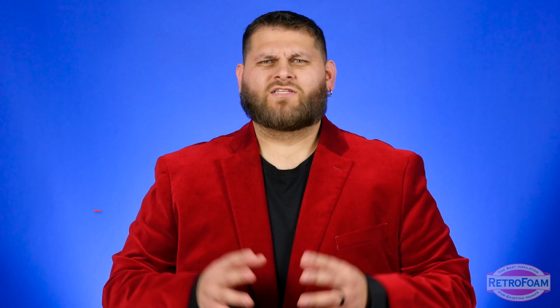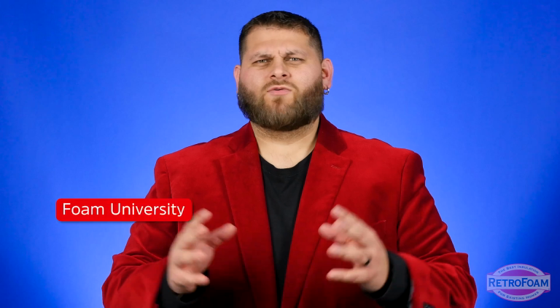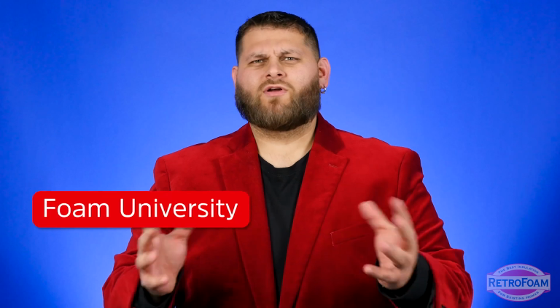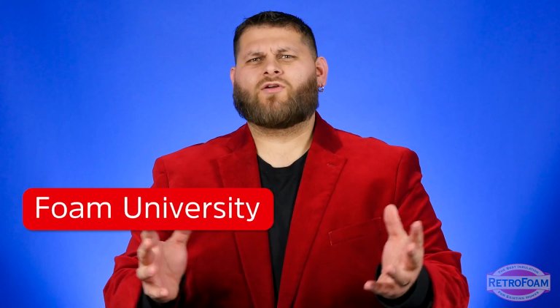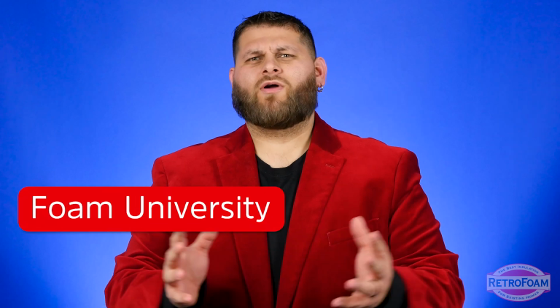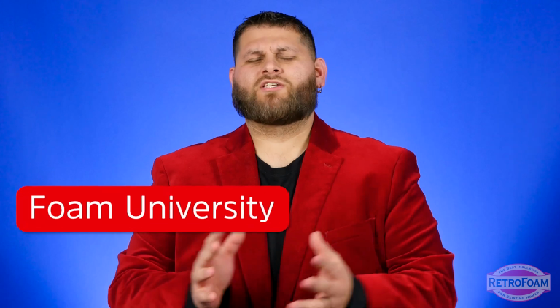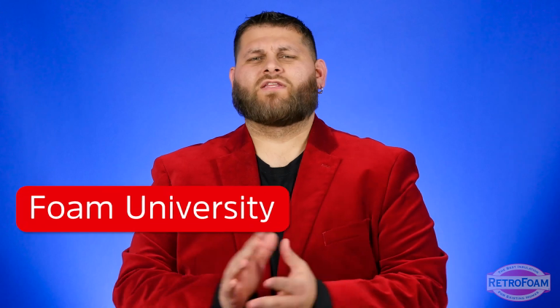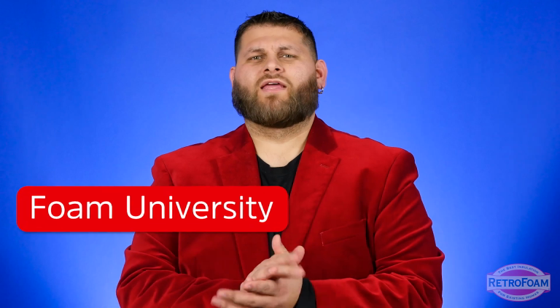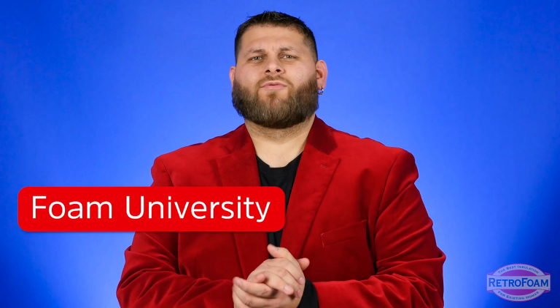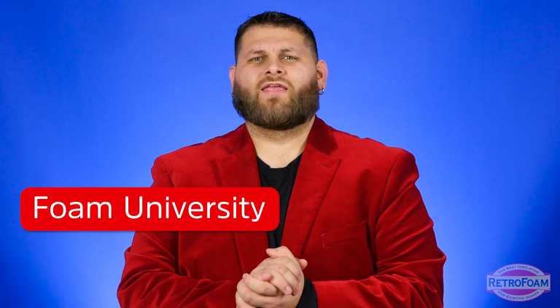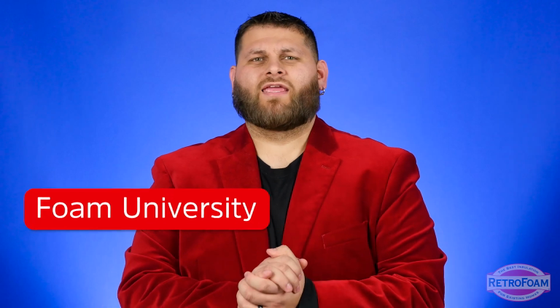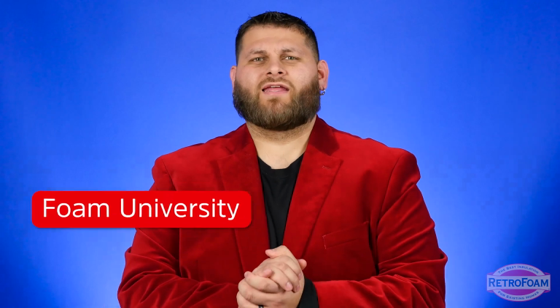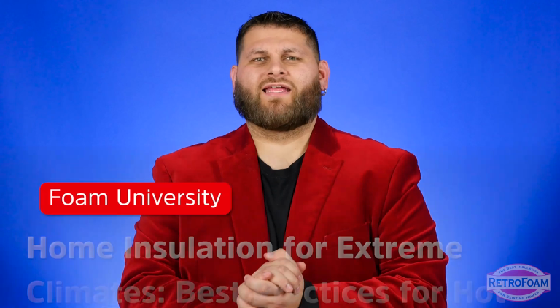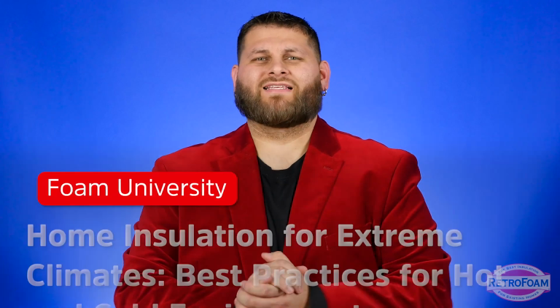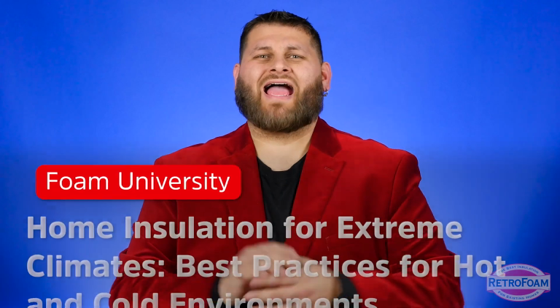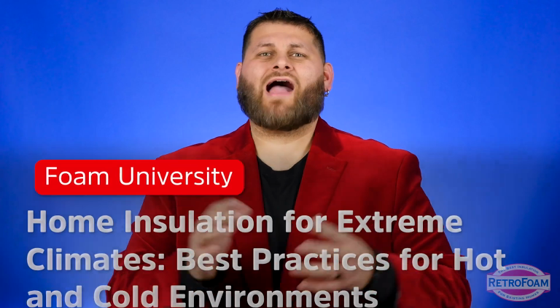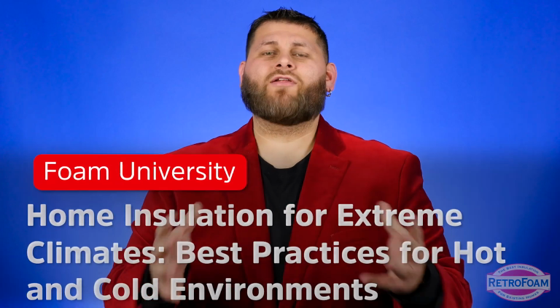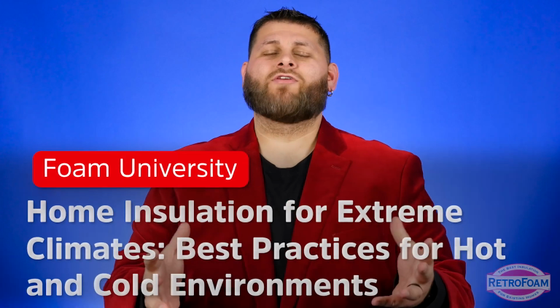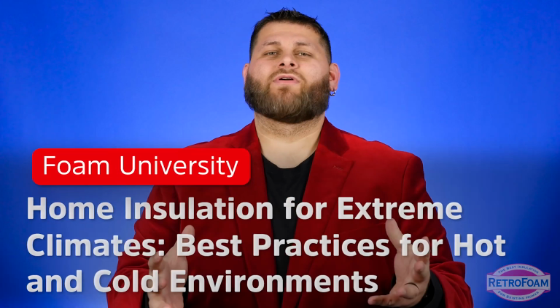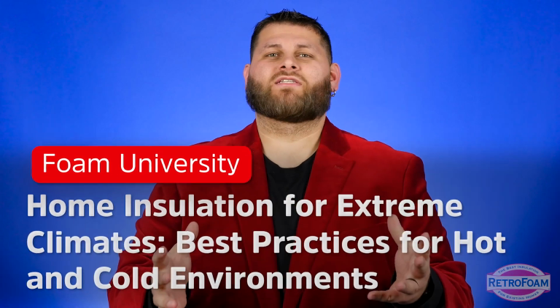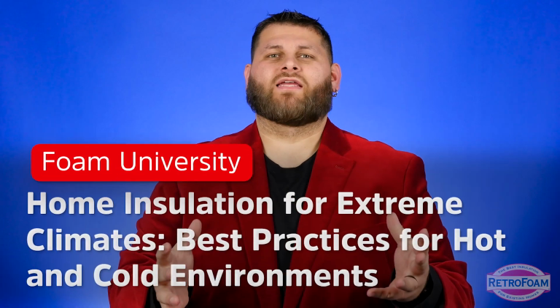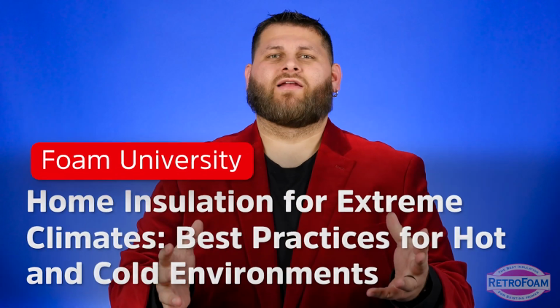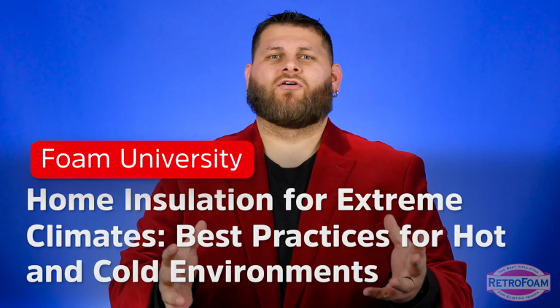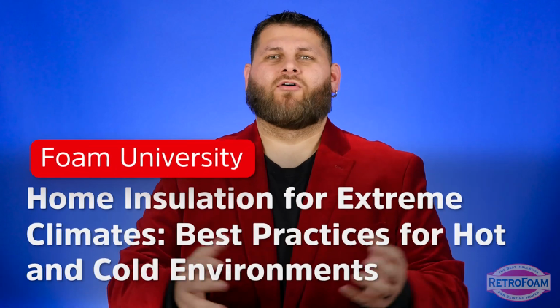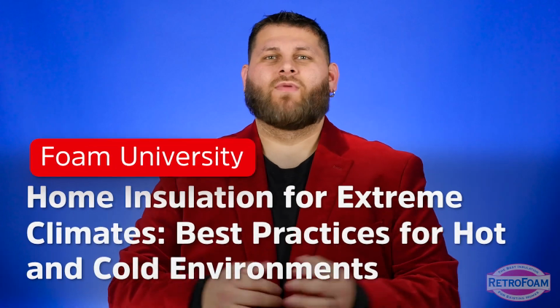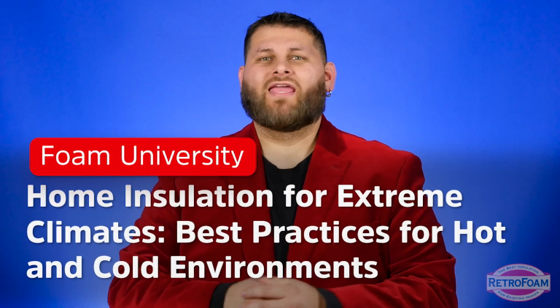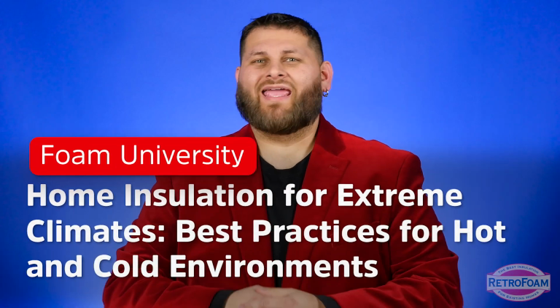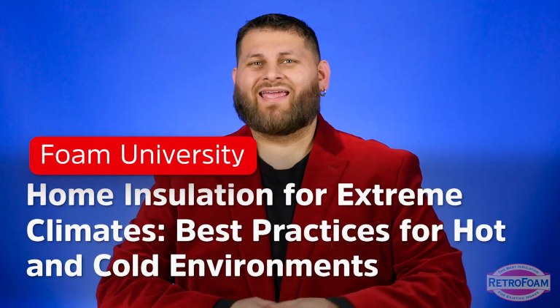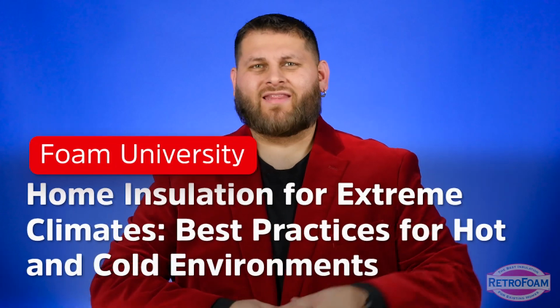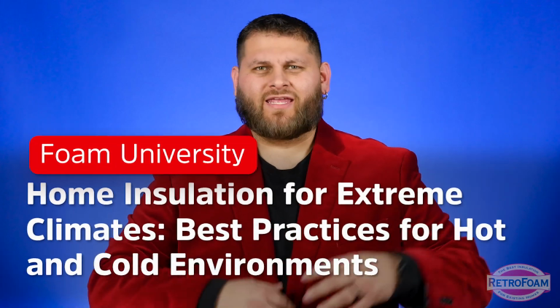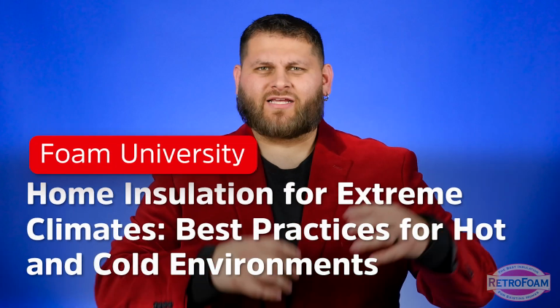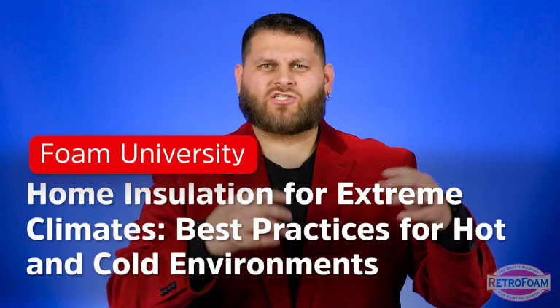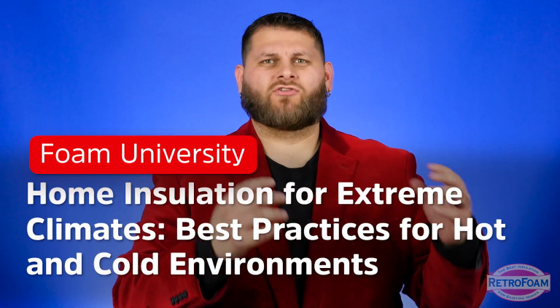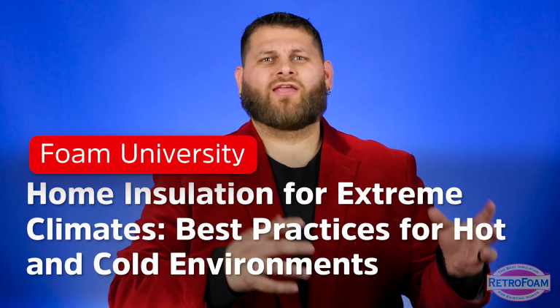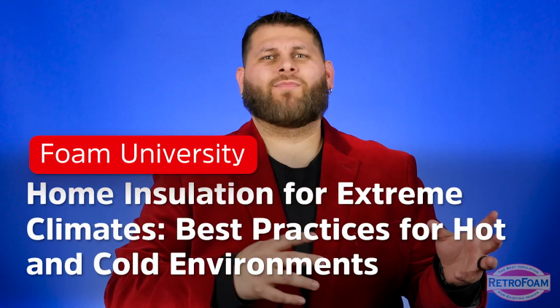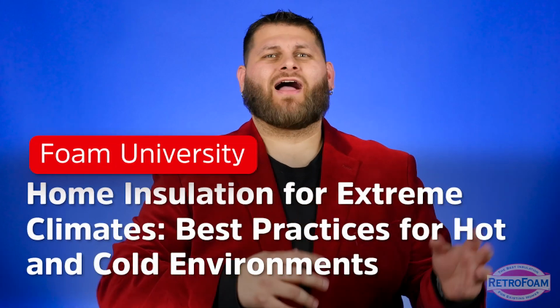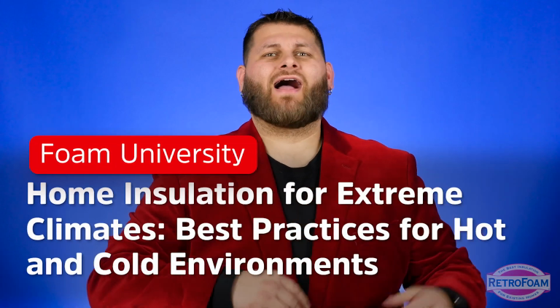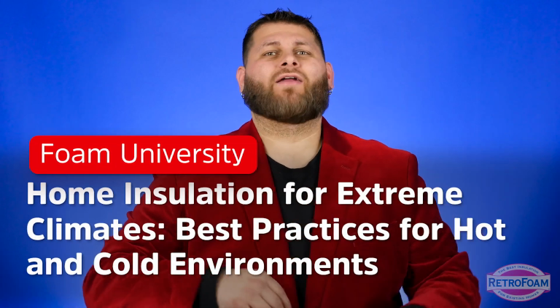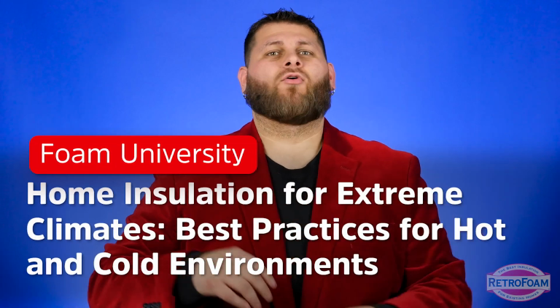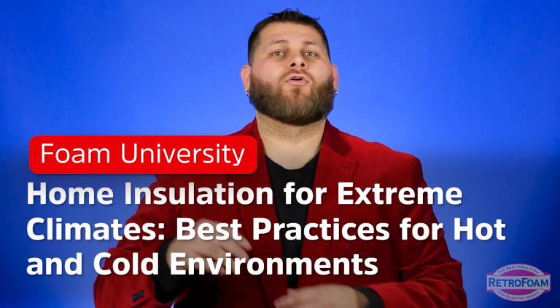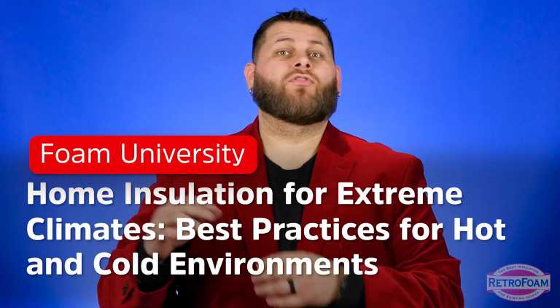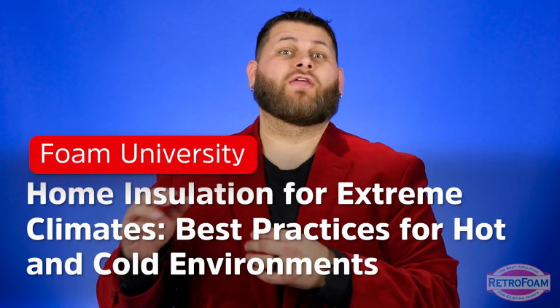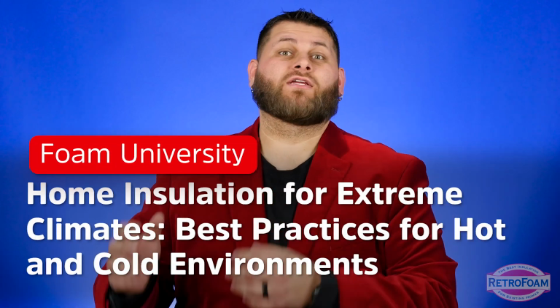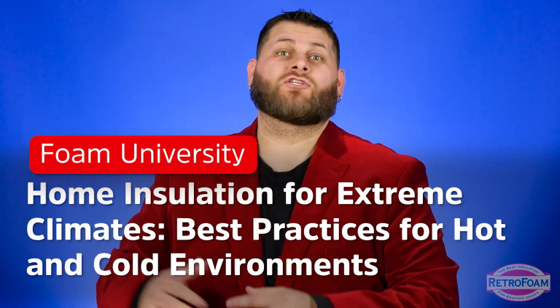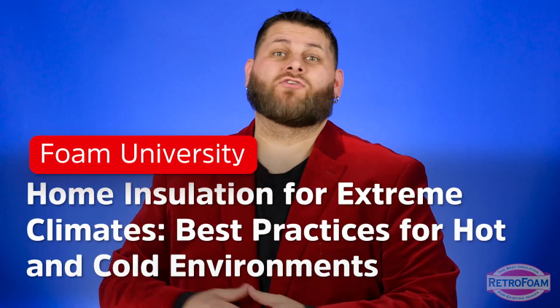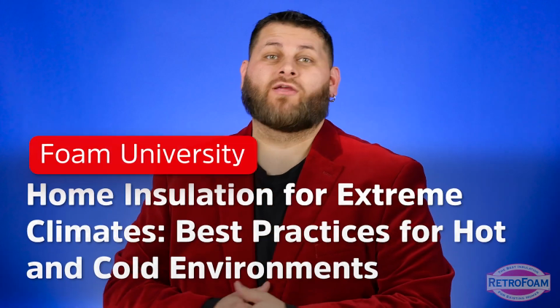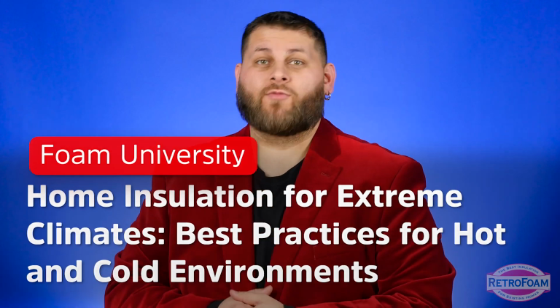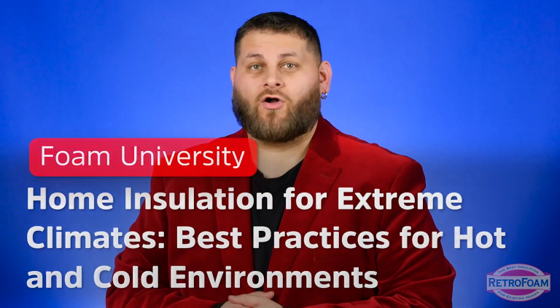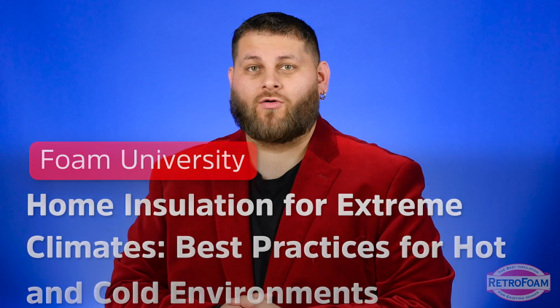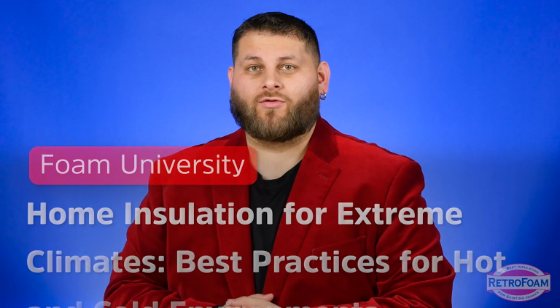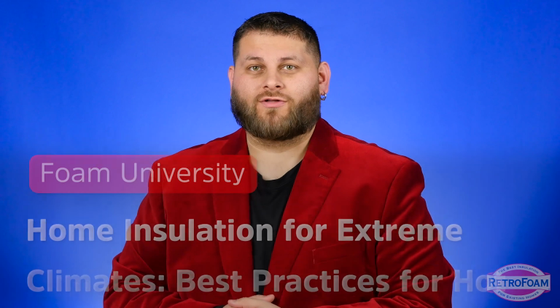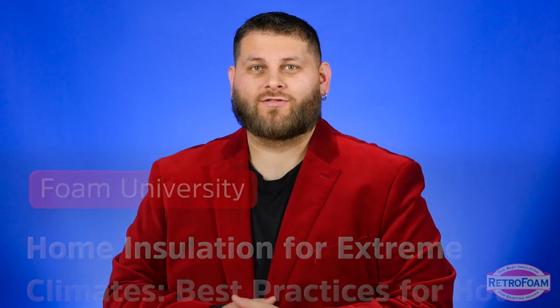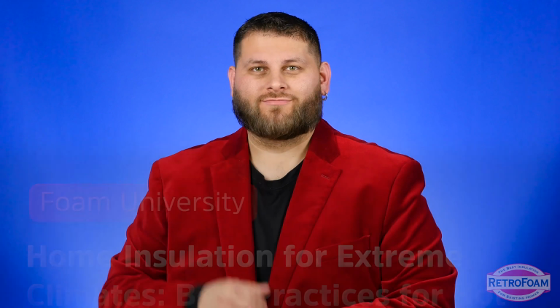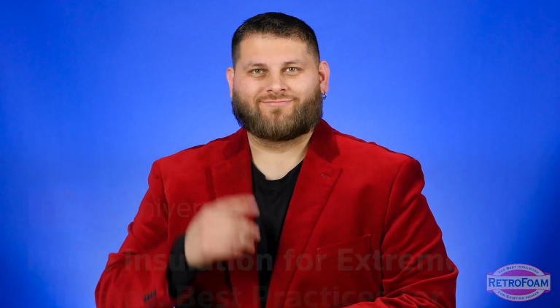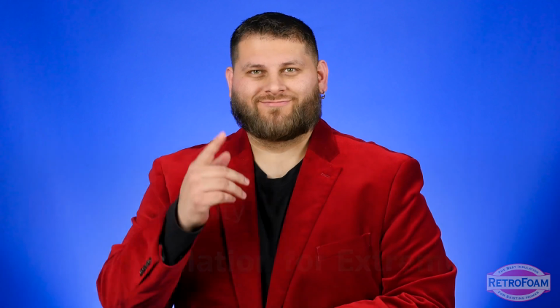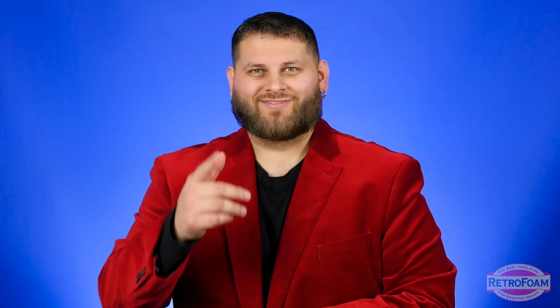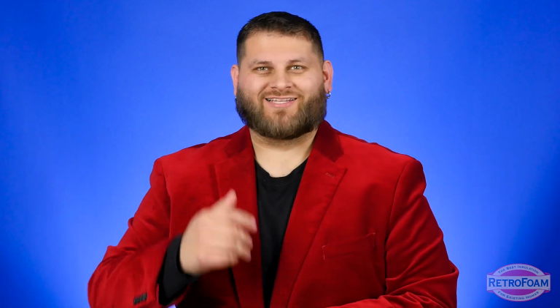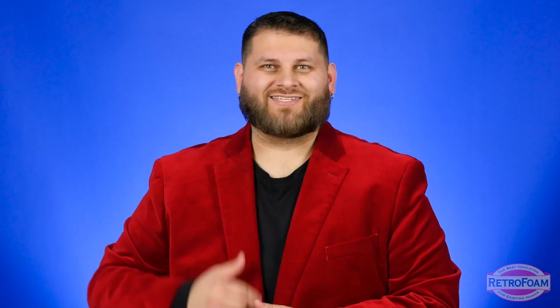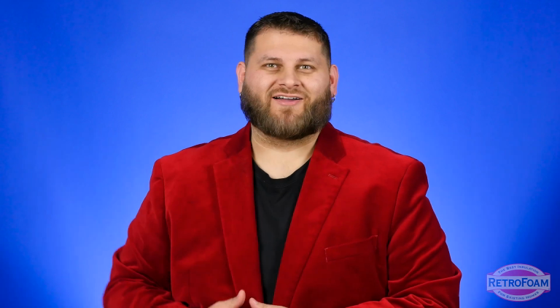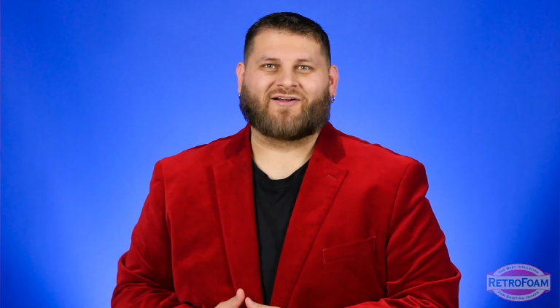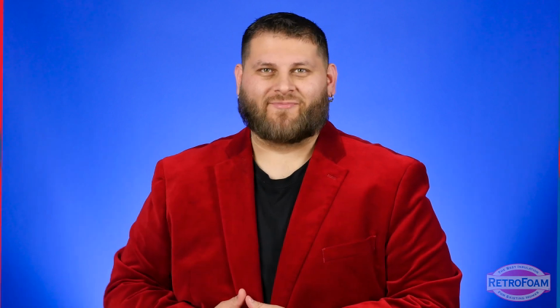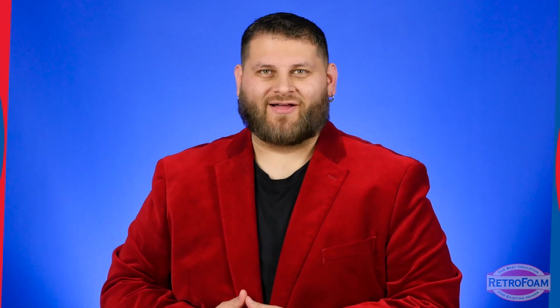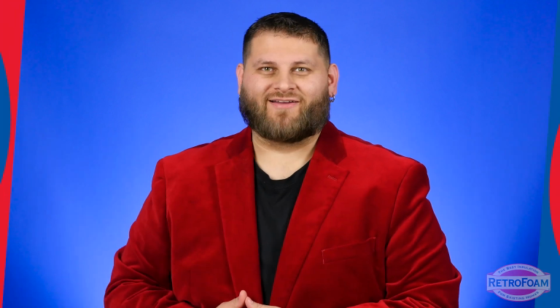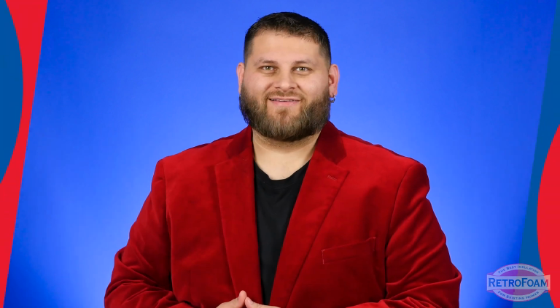One question that we get is: how do you insulate a home in the extreme hot or the extreme cold? Let's talk about it.